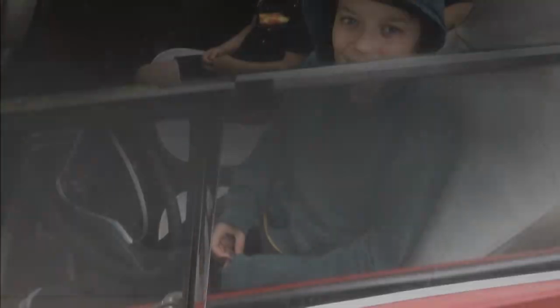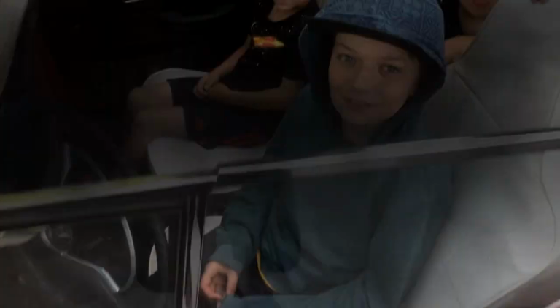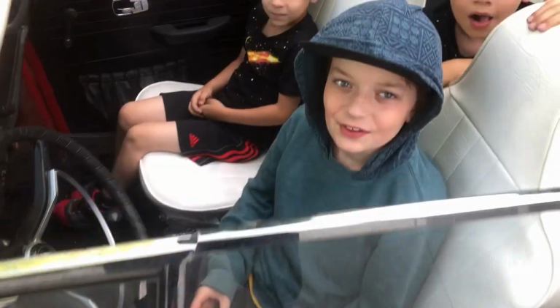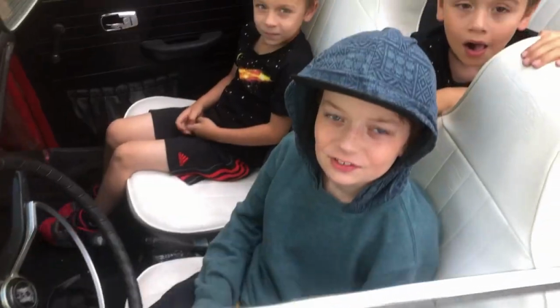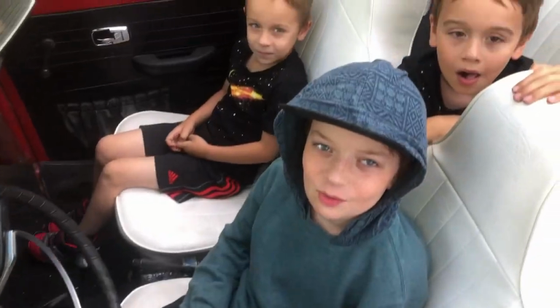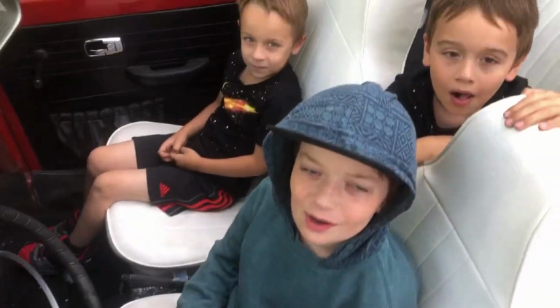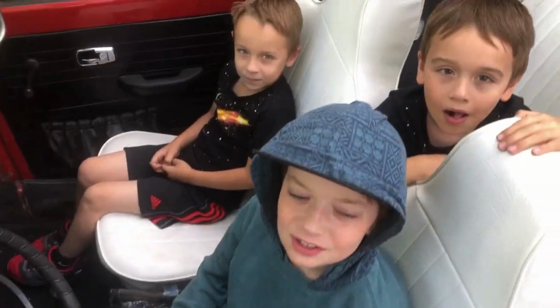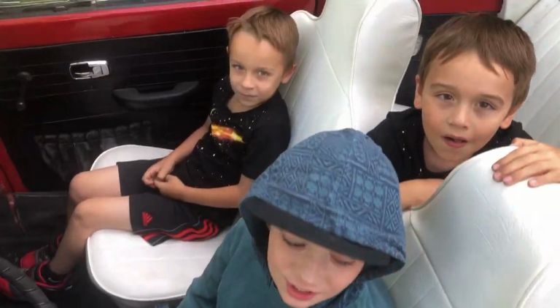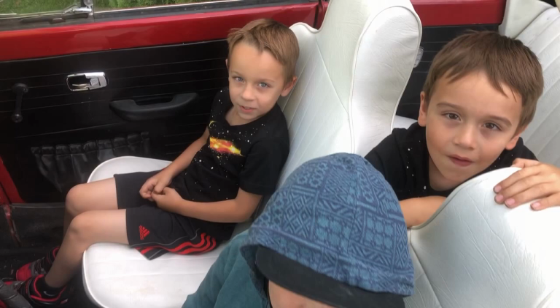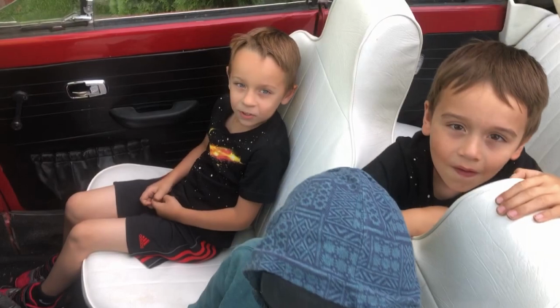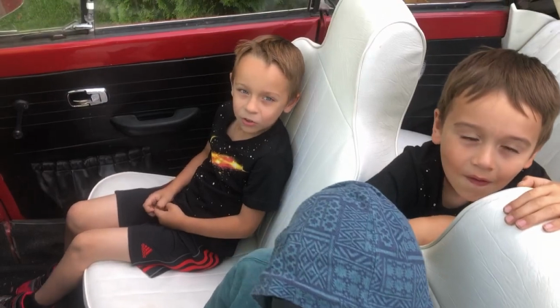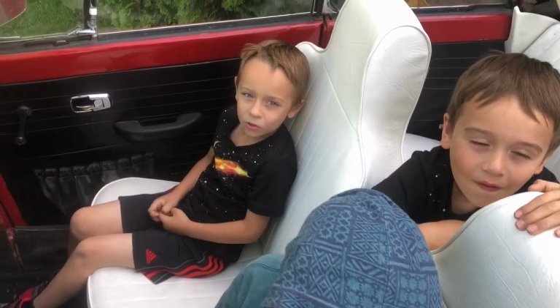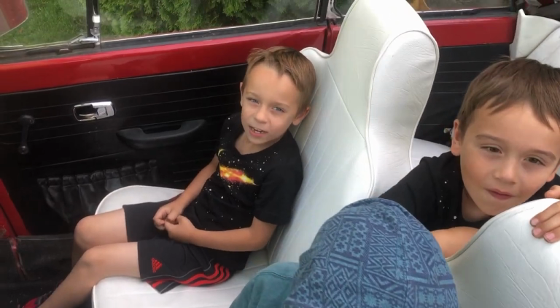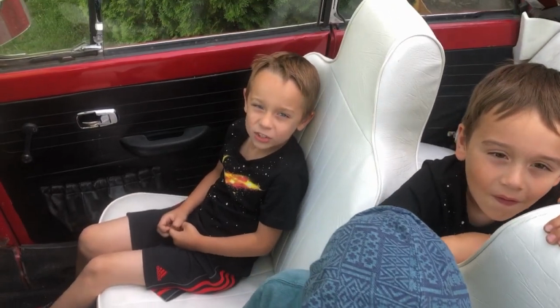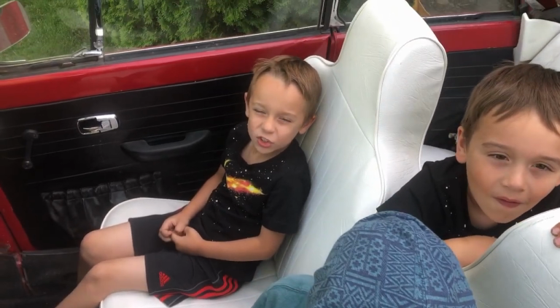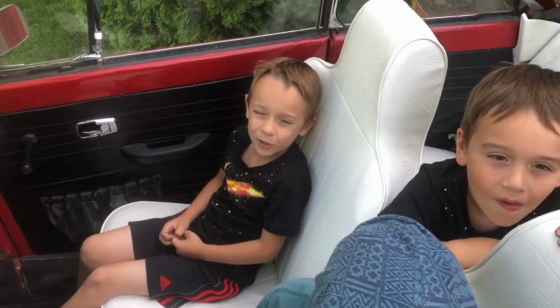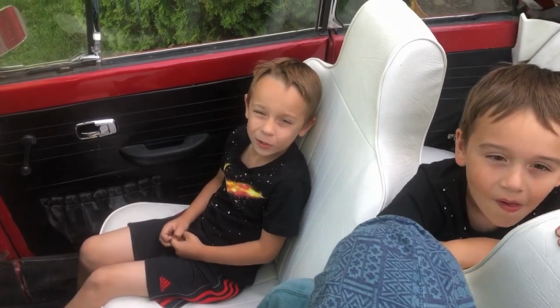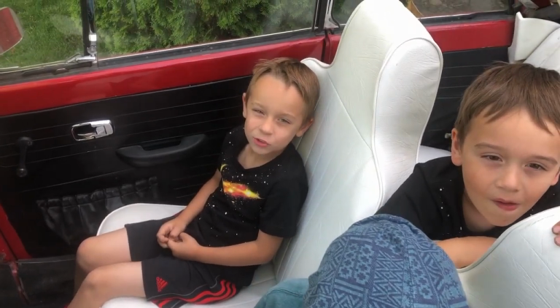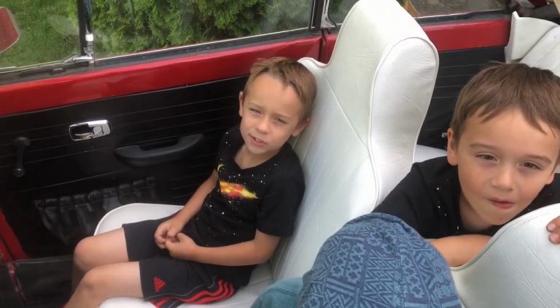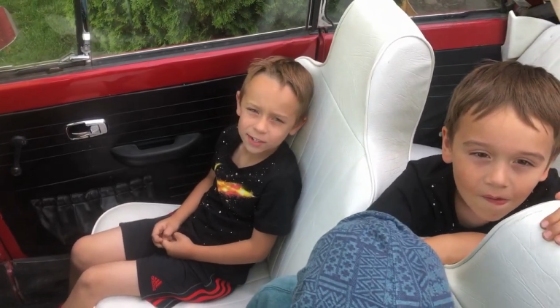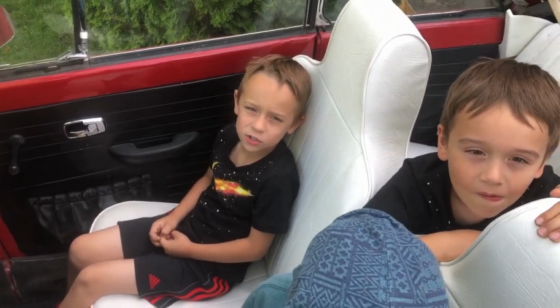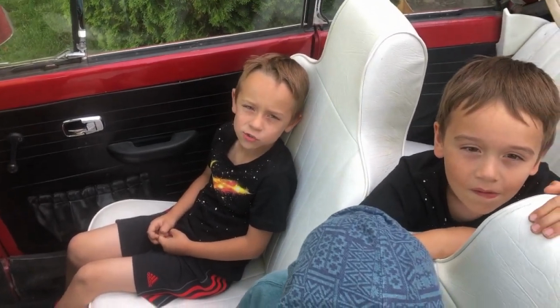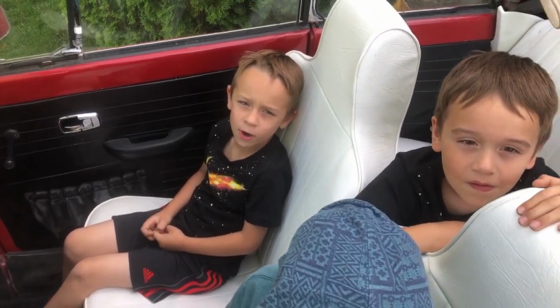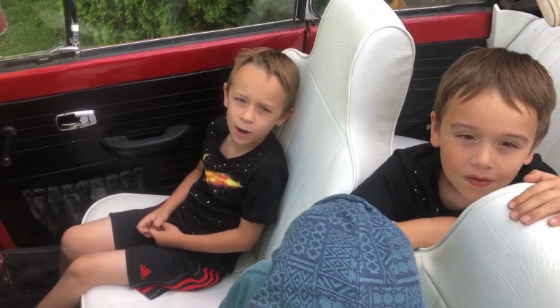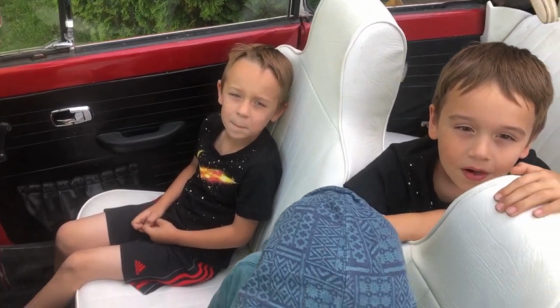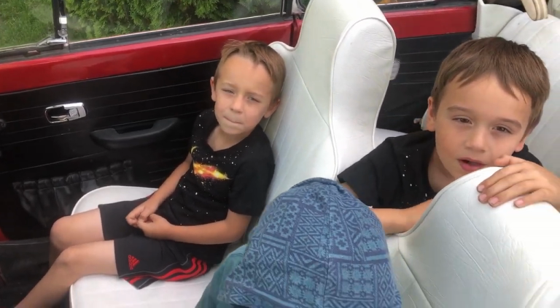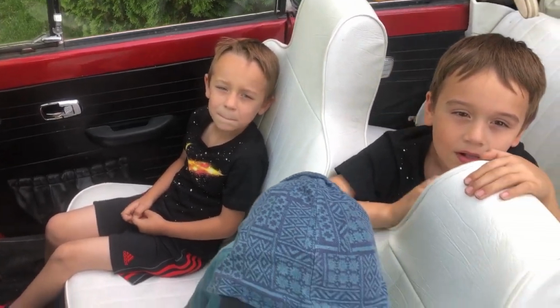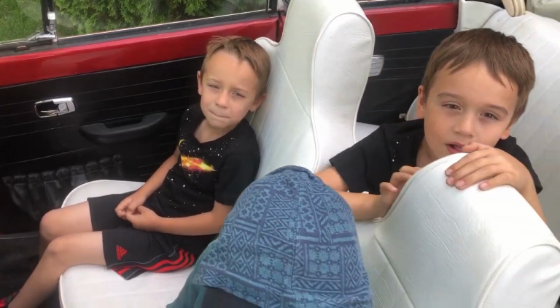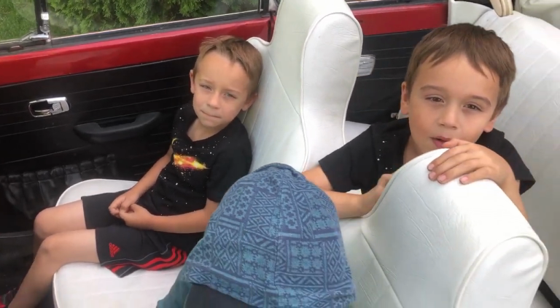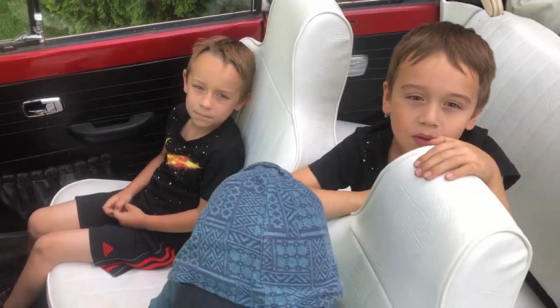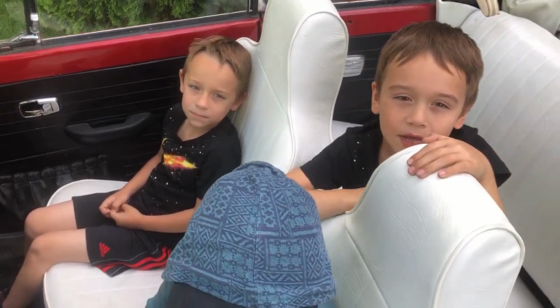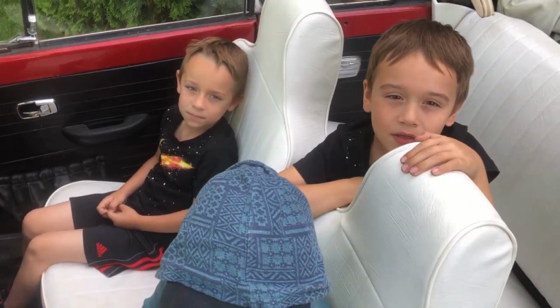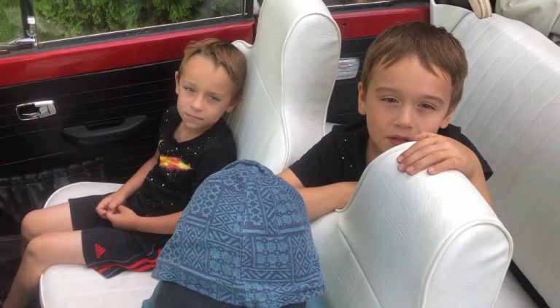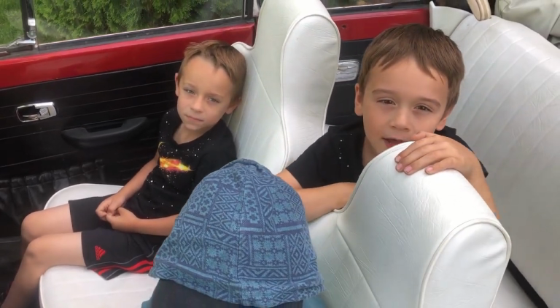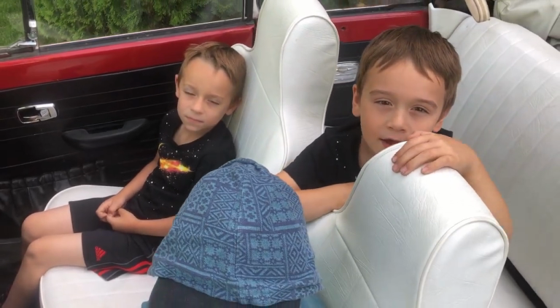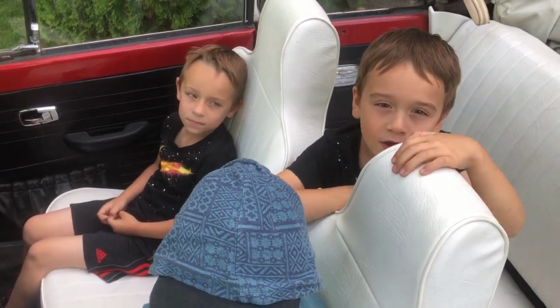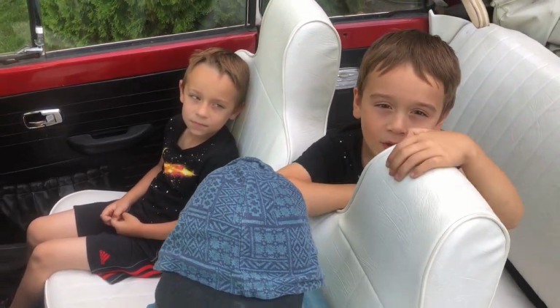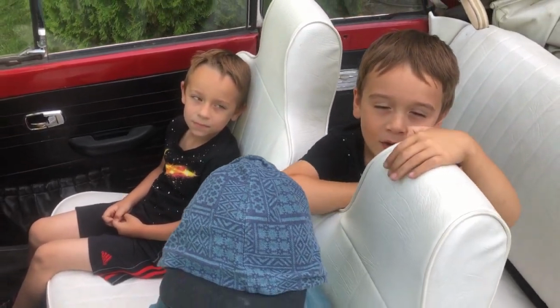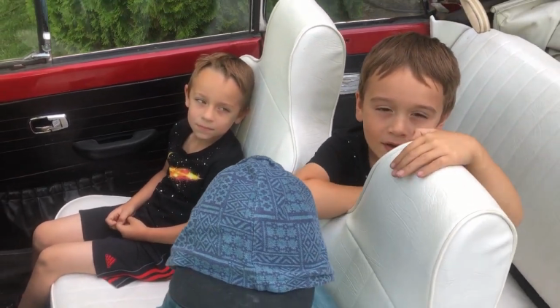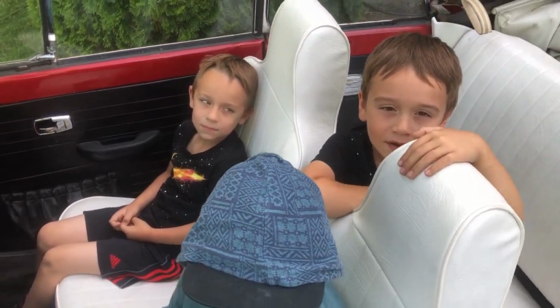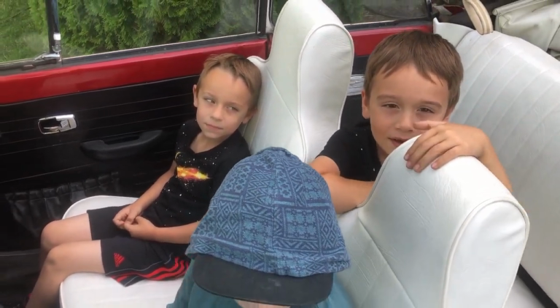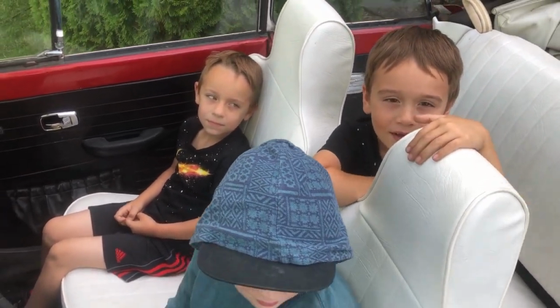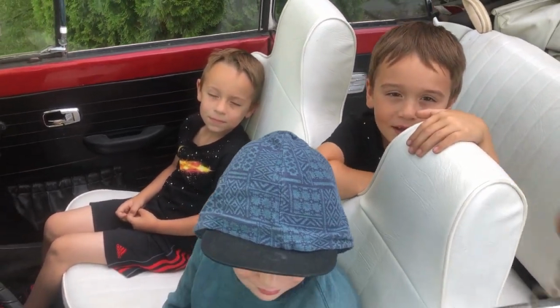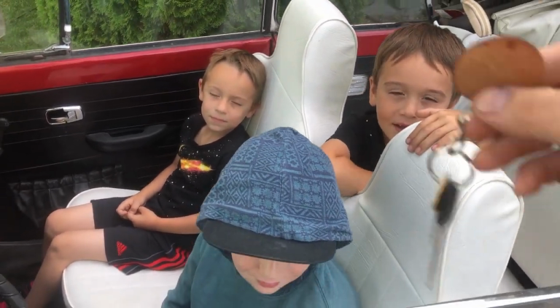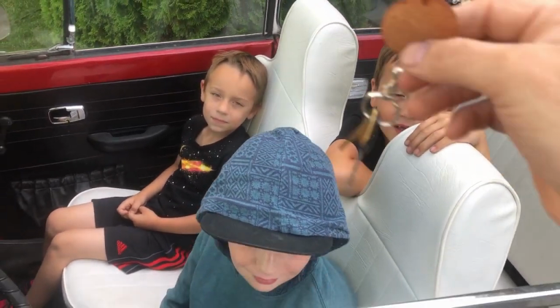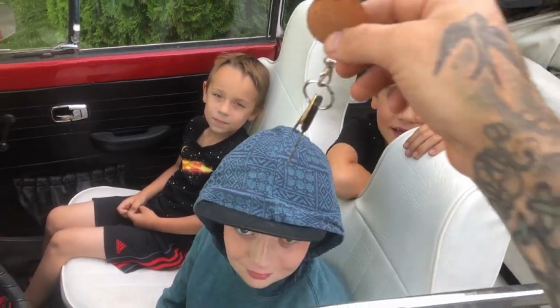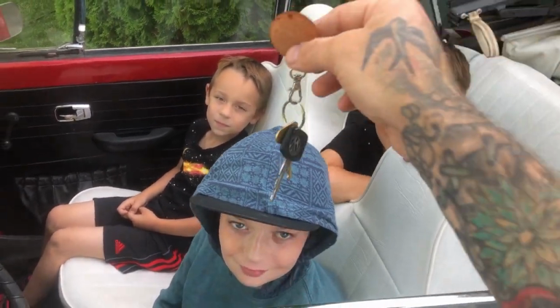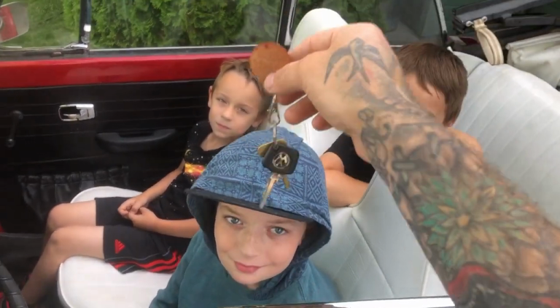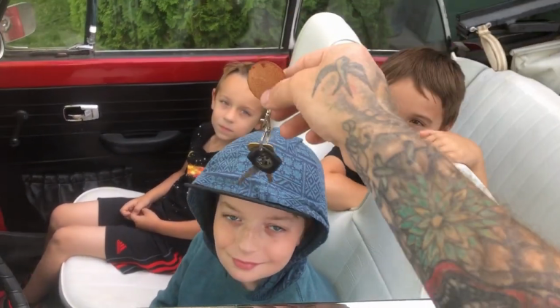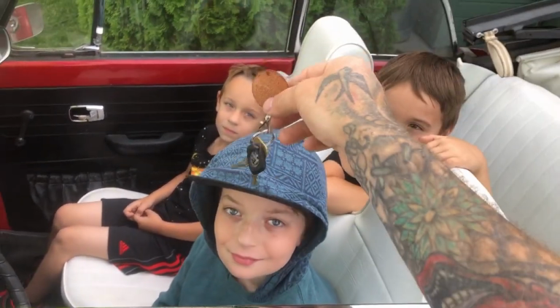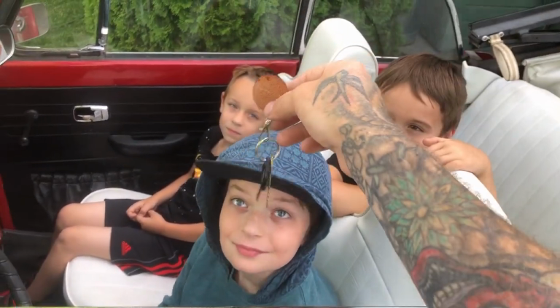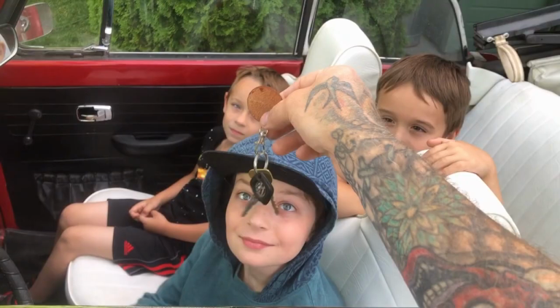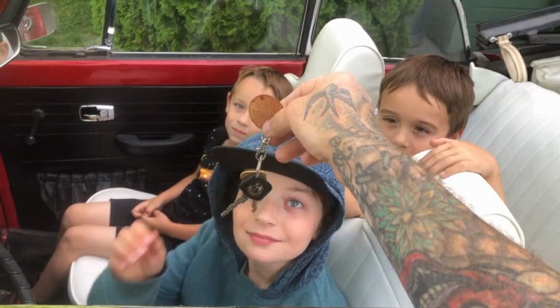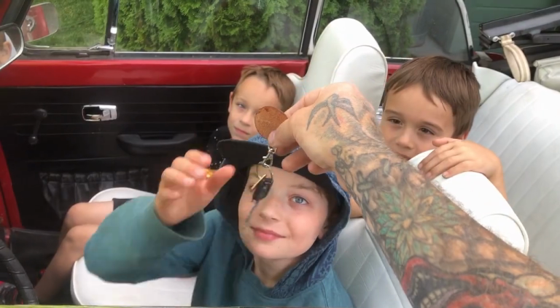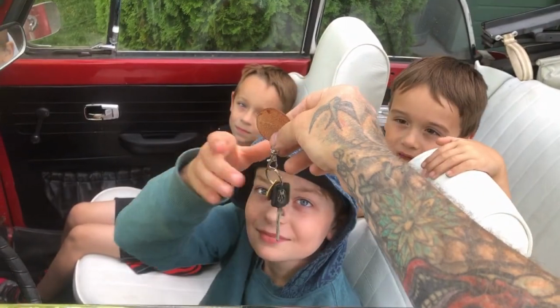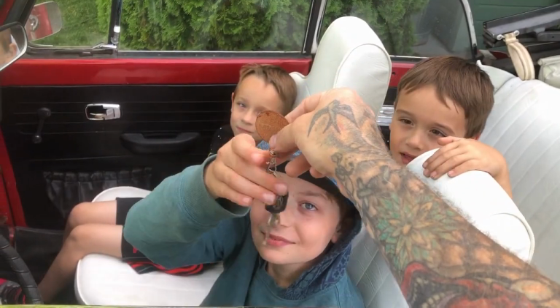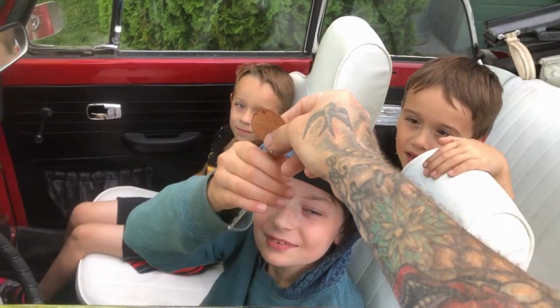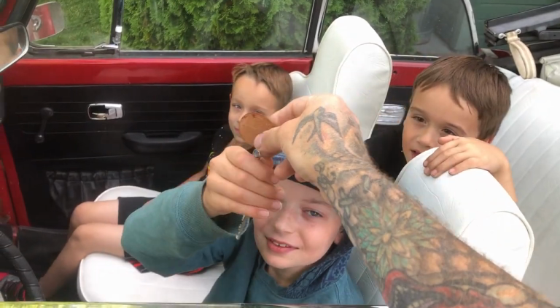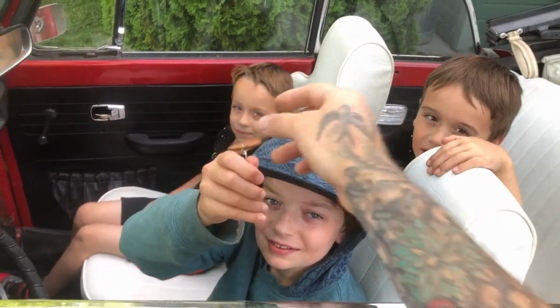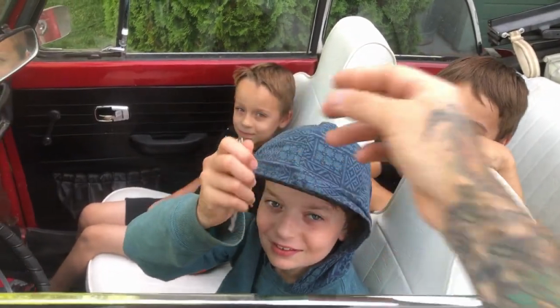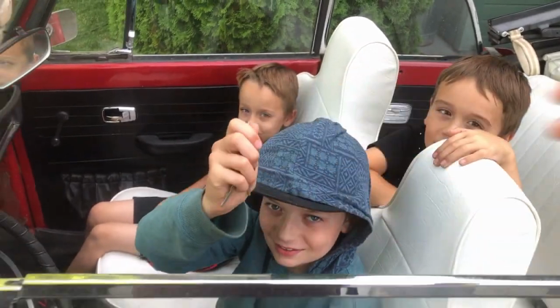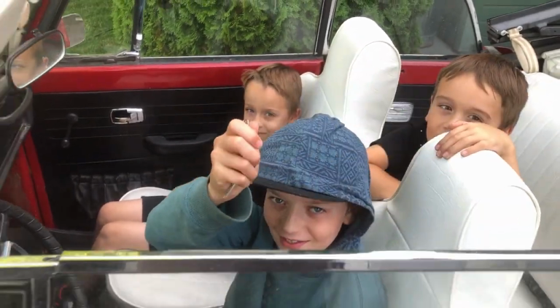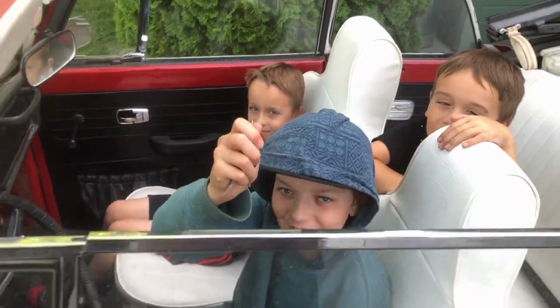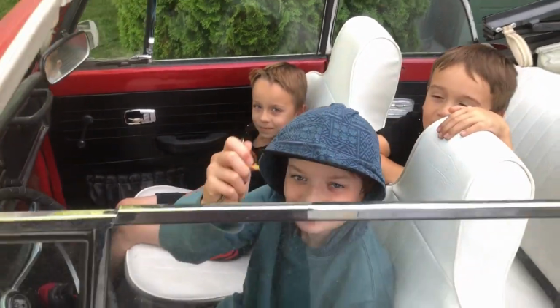Thanks for watching - like, share, and subscribe please and thank you. Make sure you bring it back with a full tank.